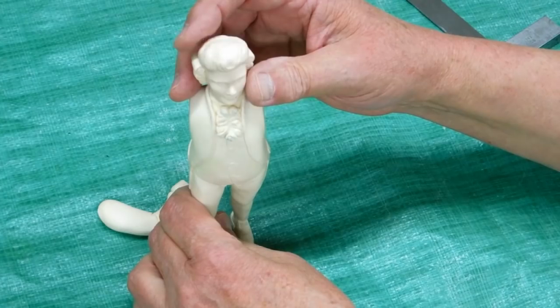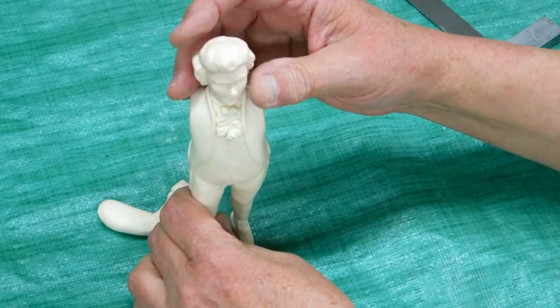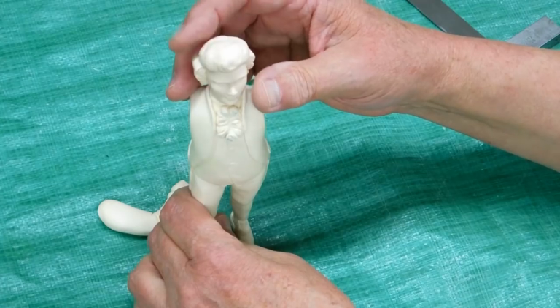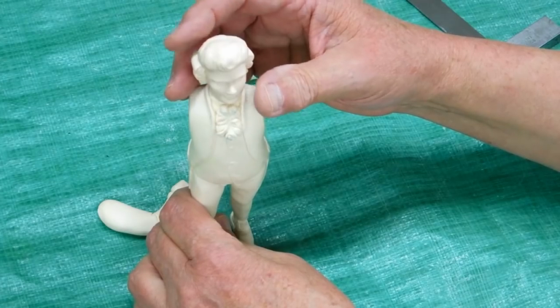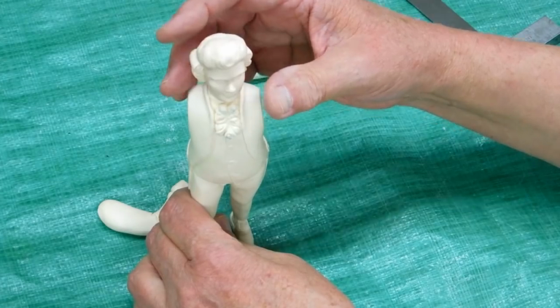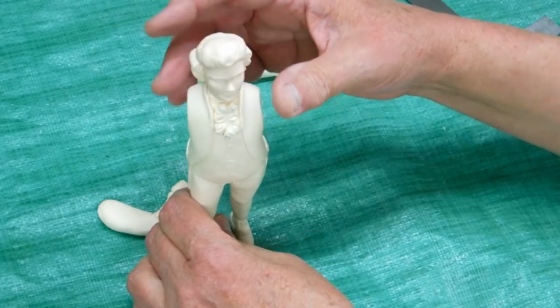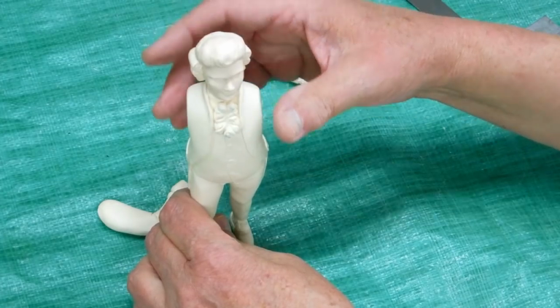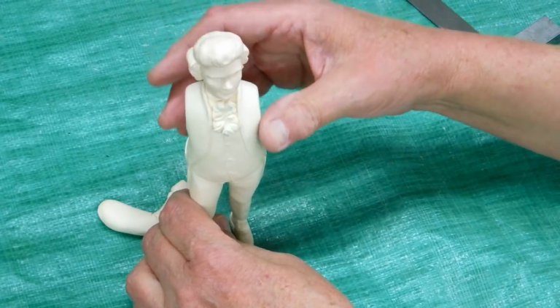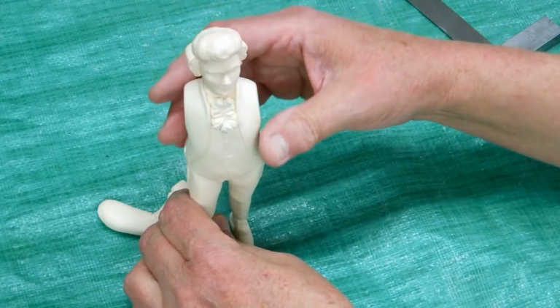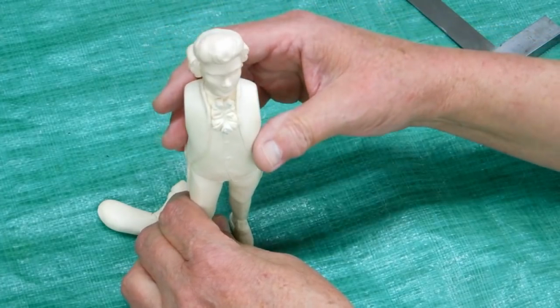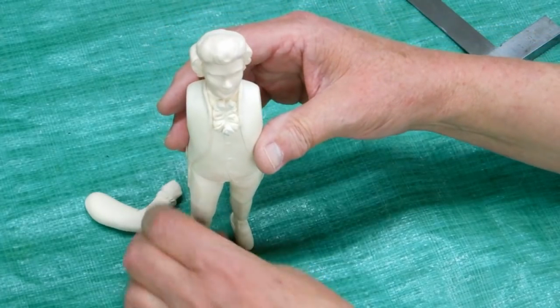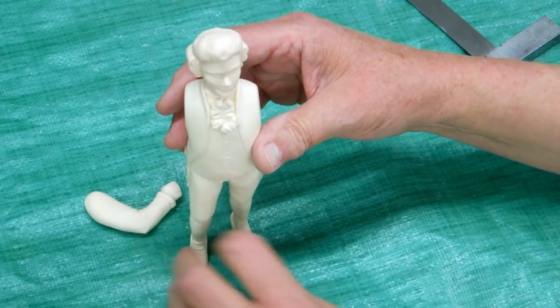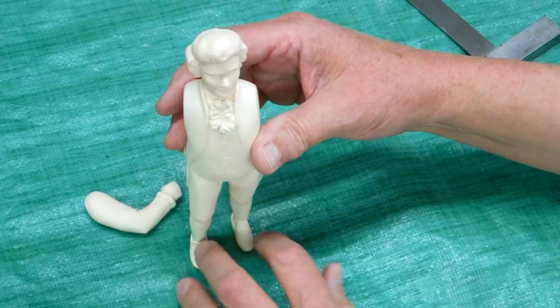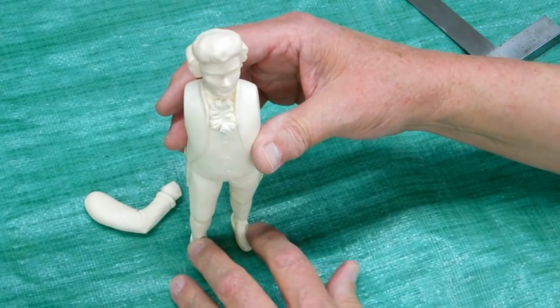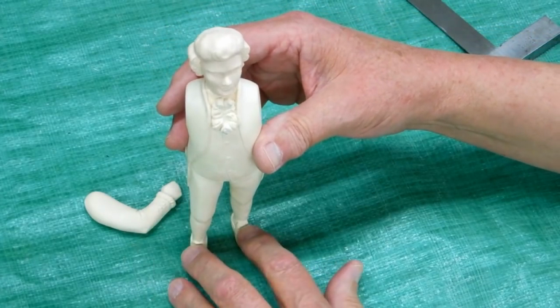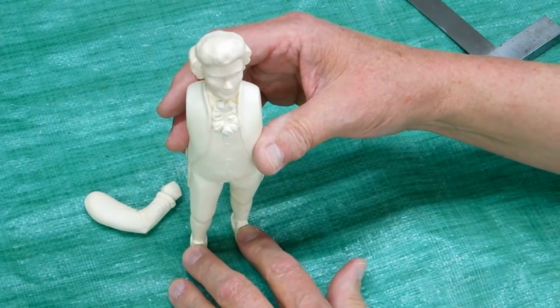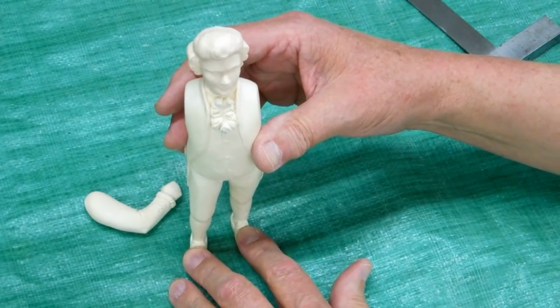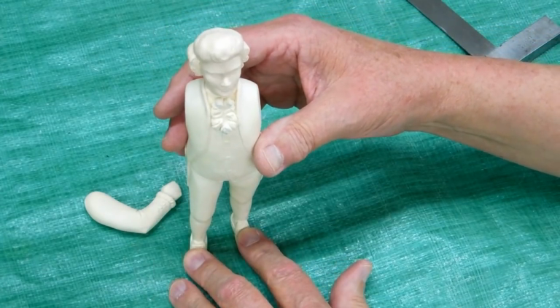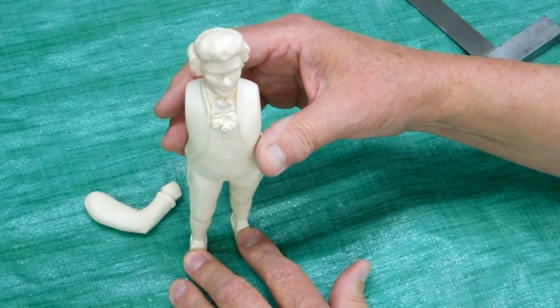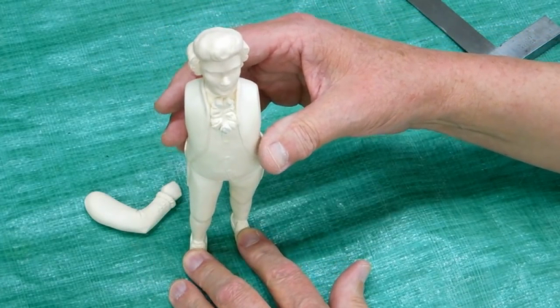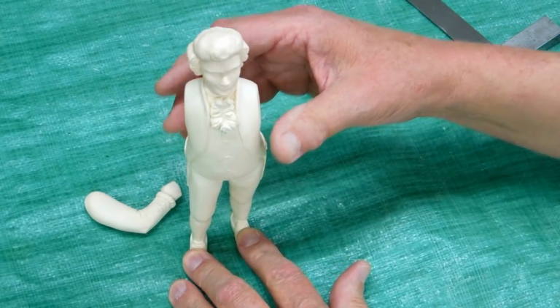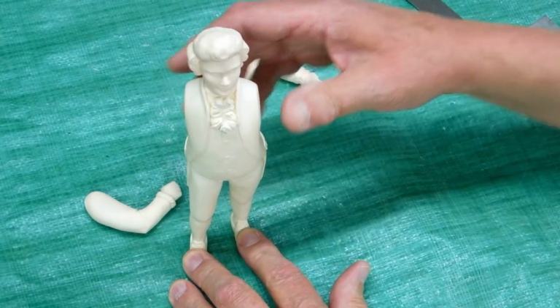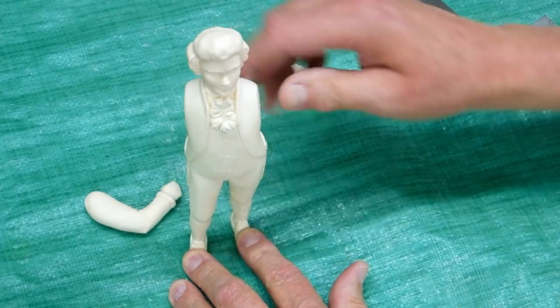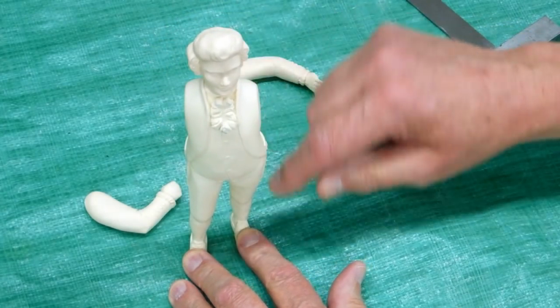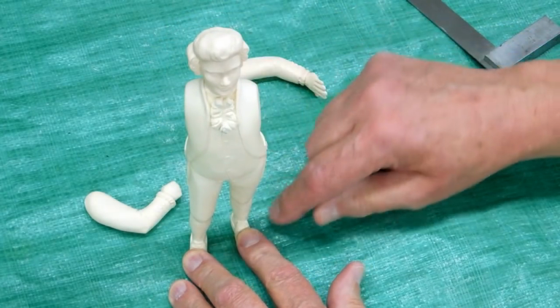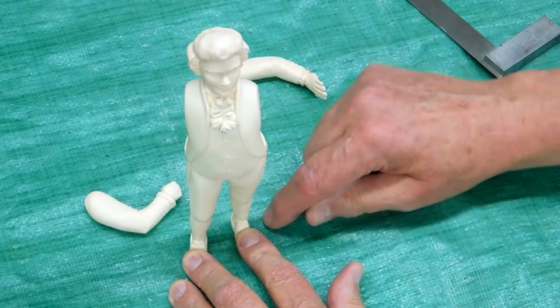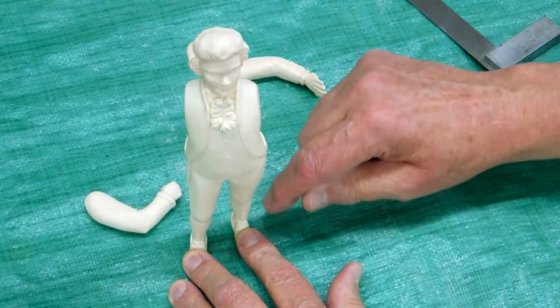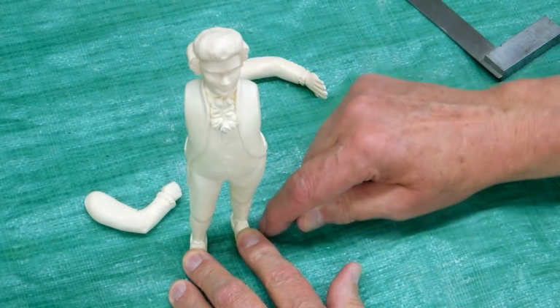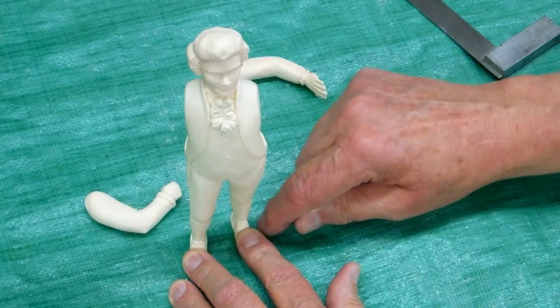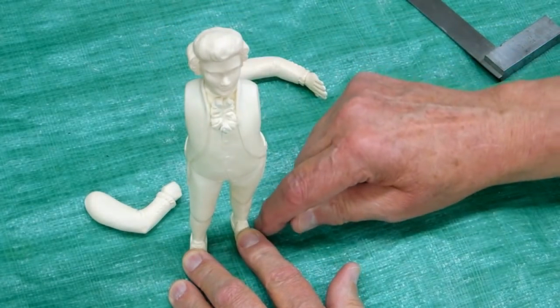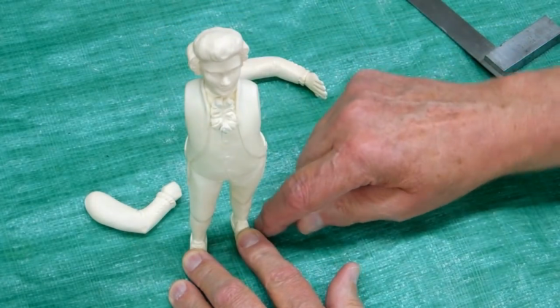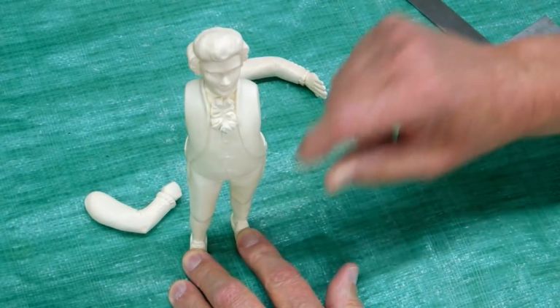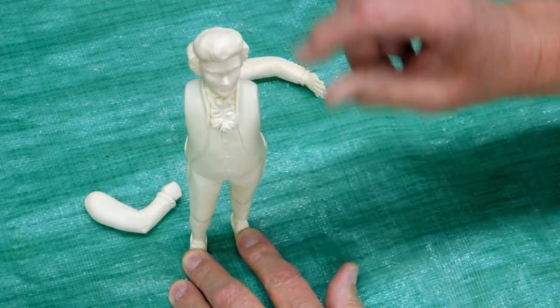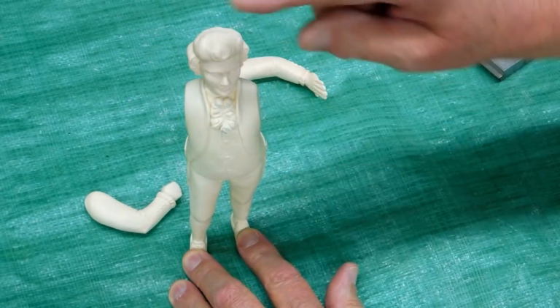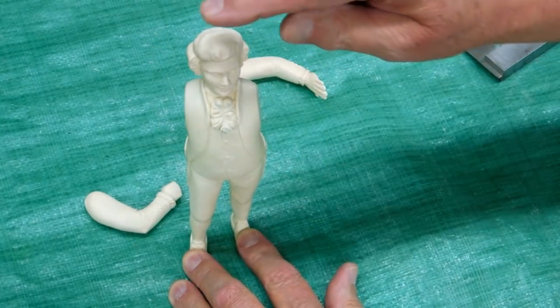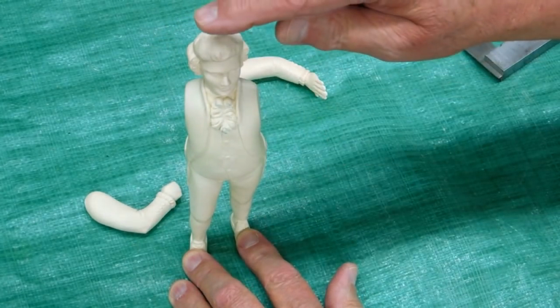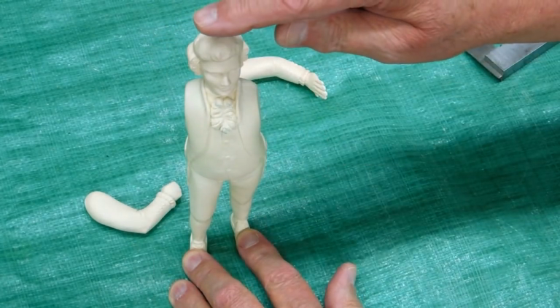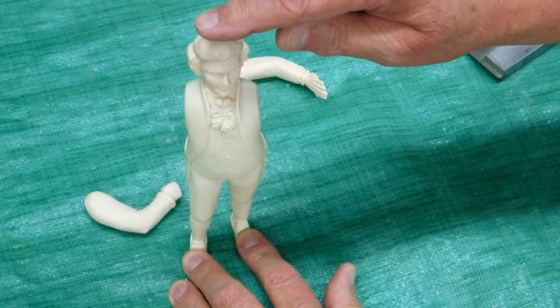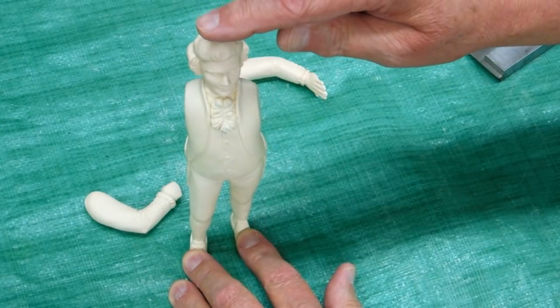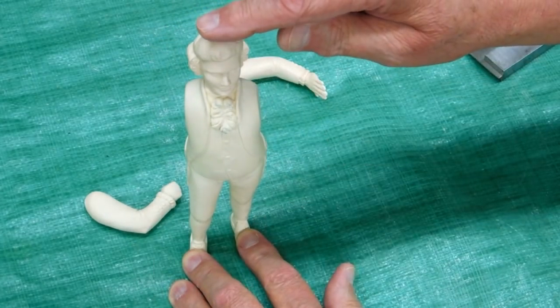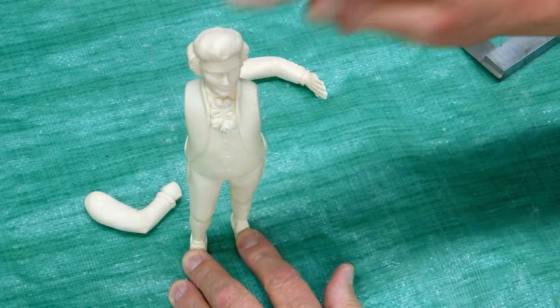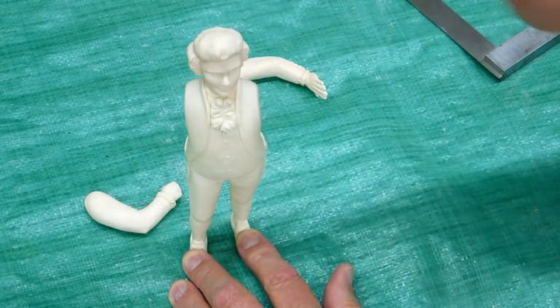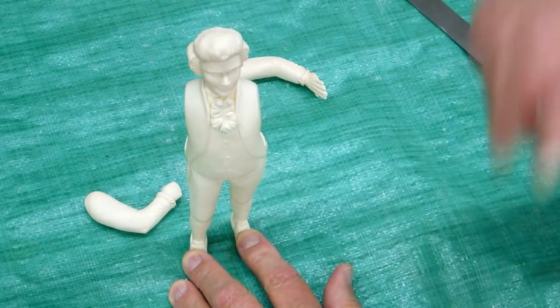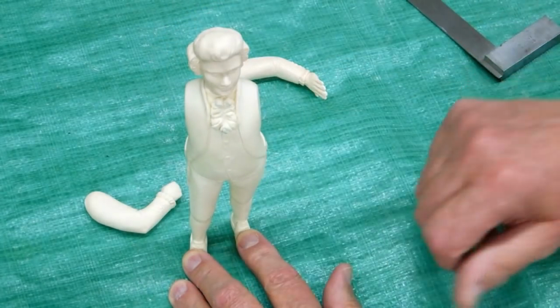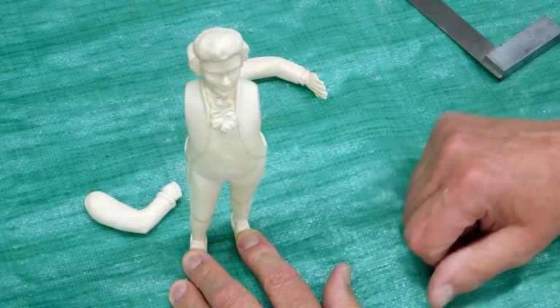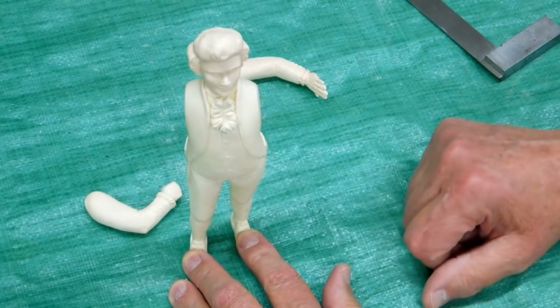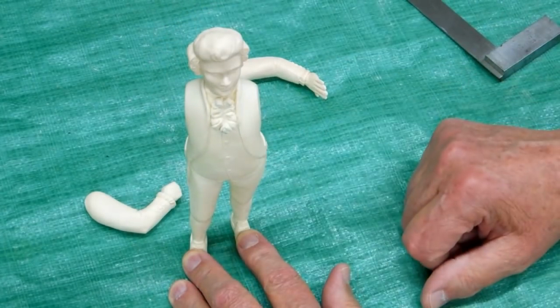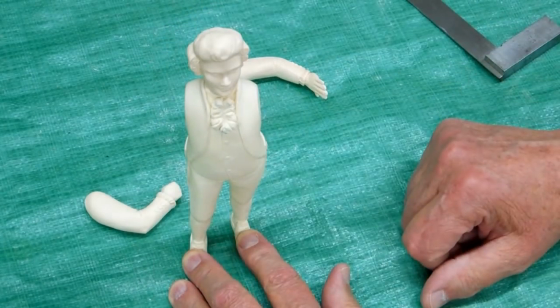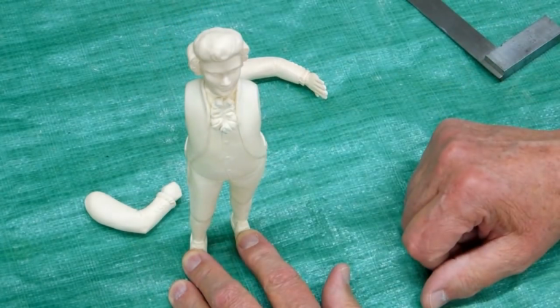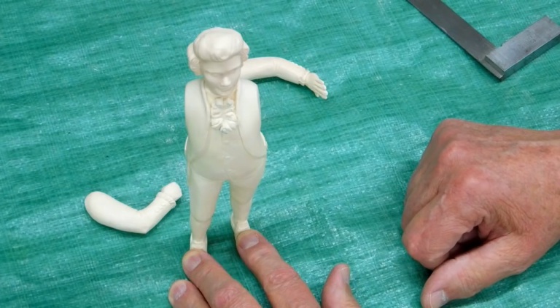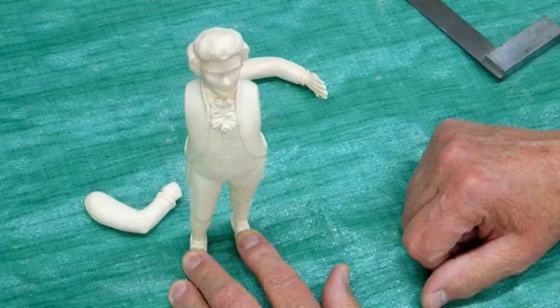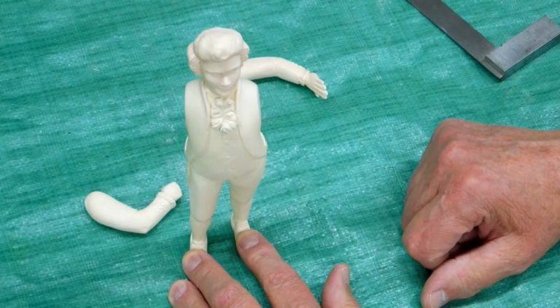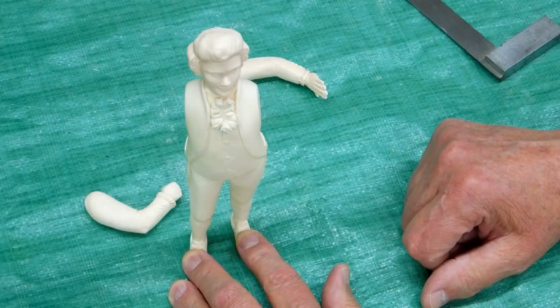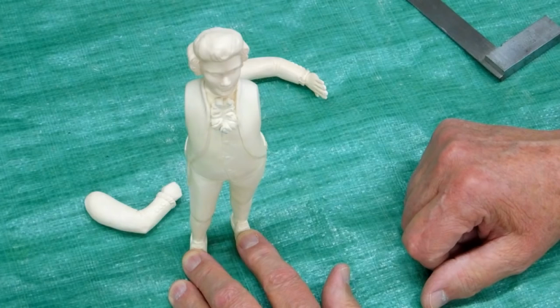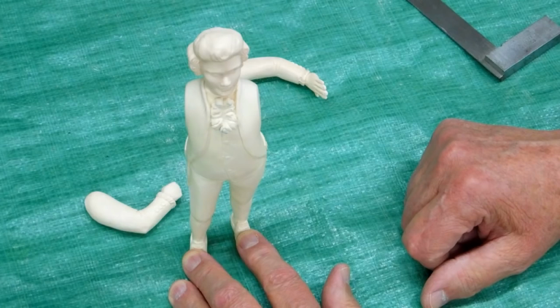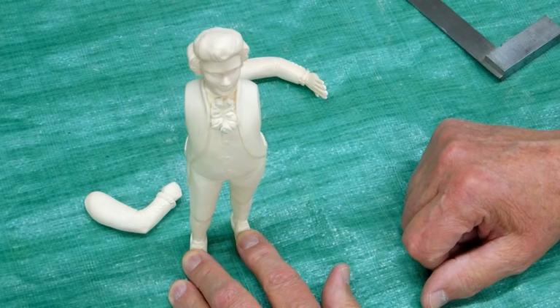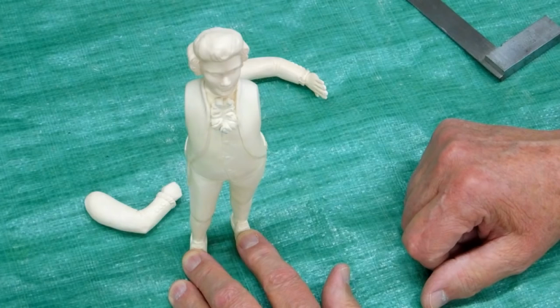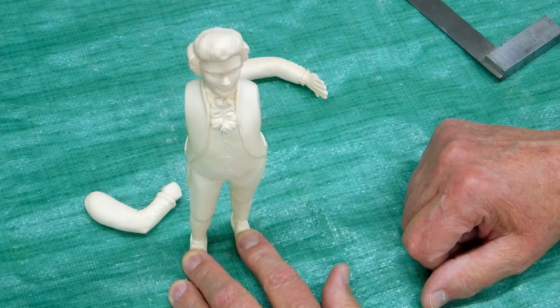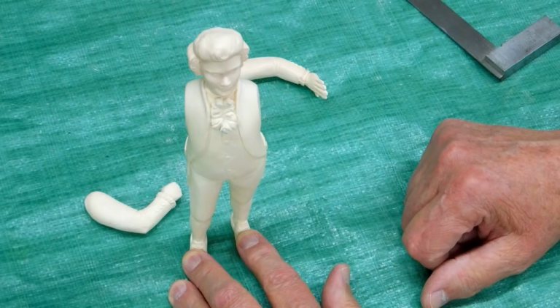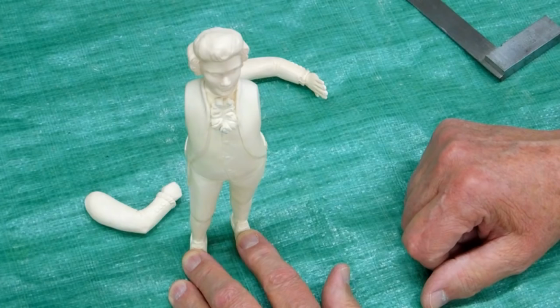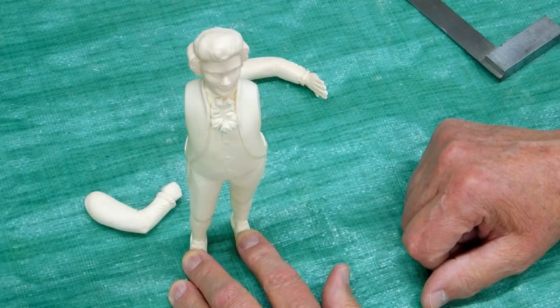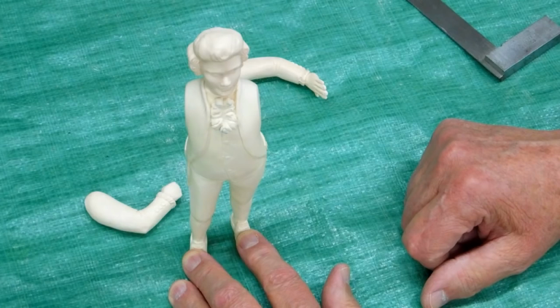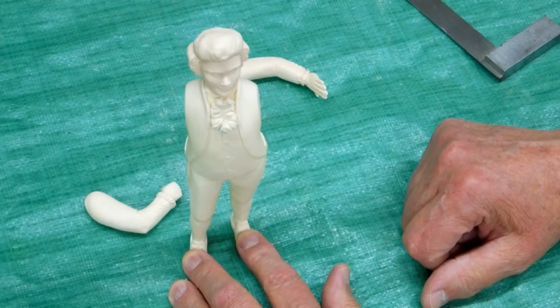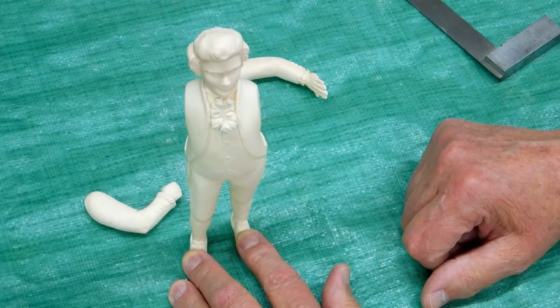When this is standing up, from here to the top of the head is seven and three-quarters inches.